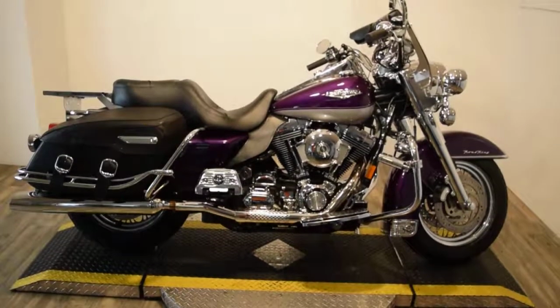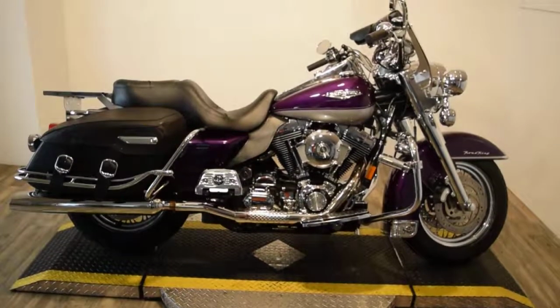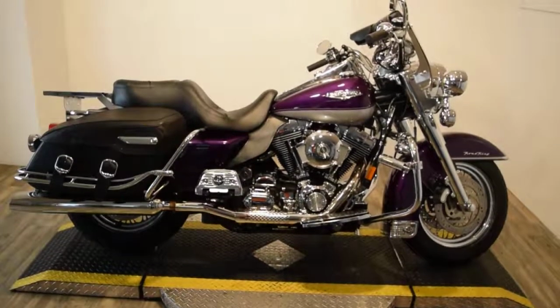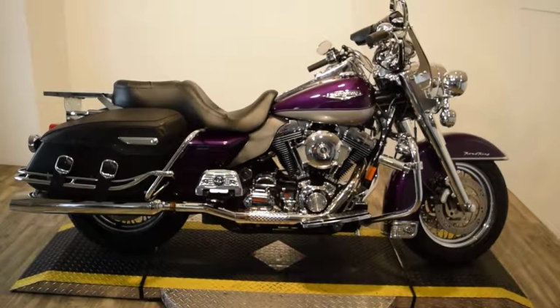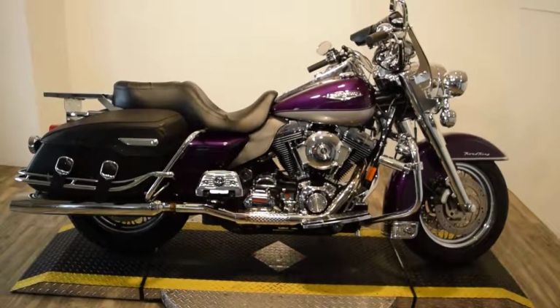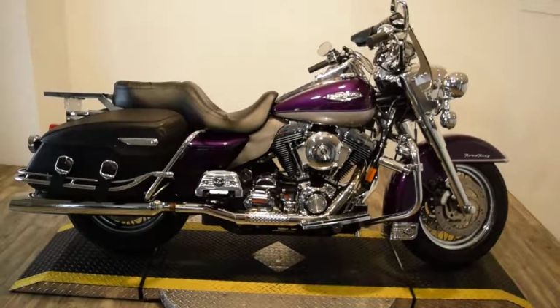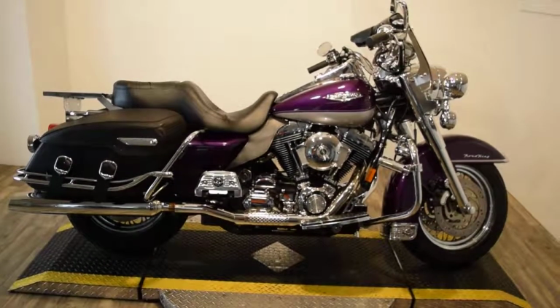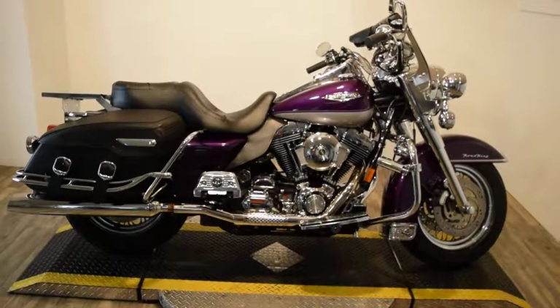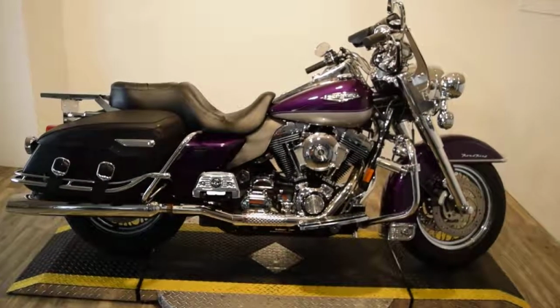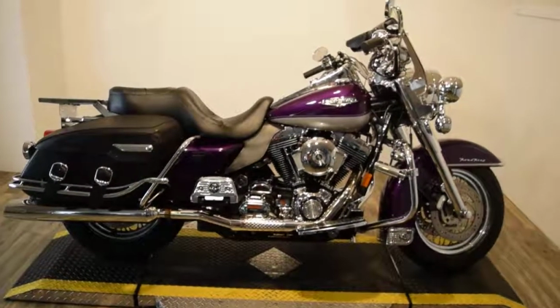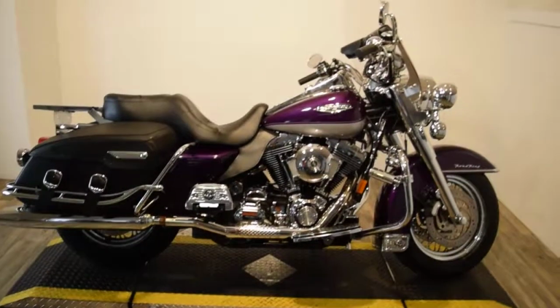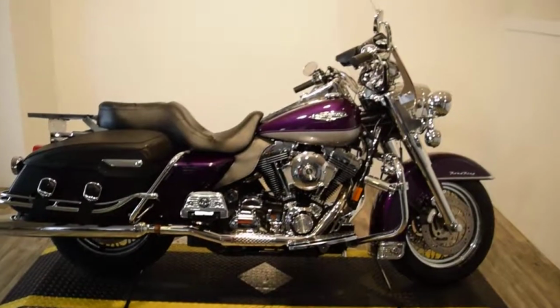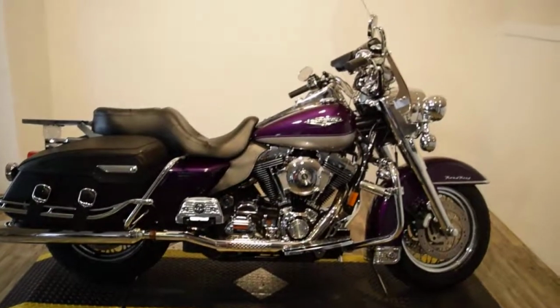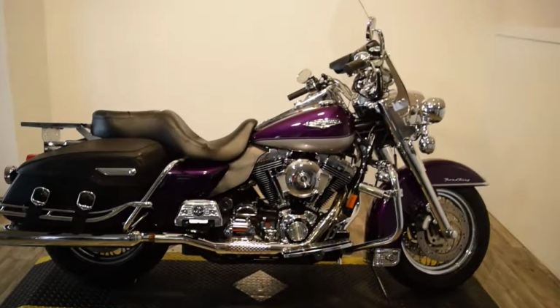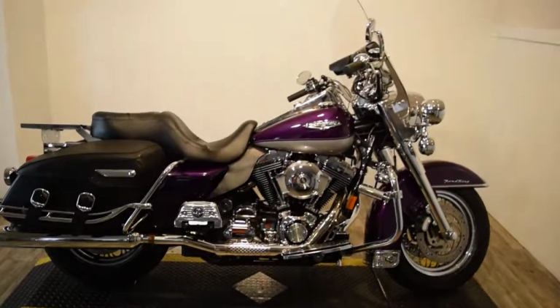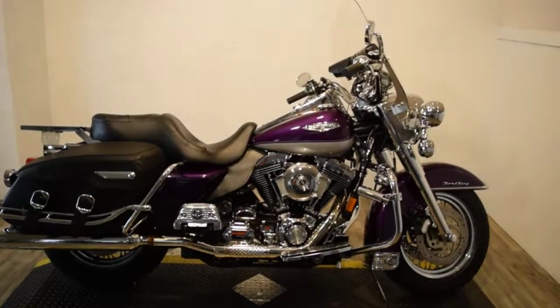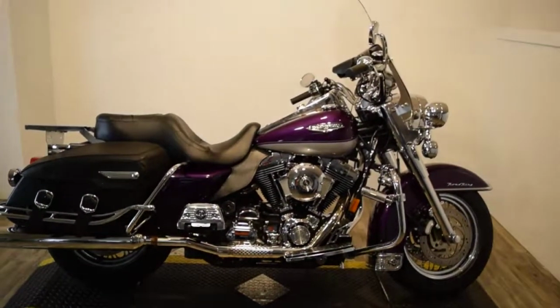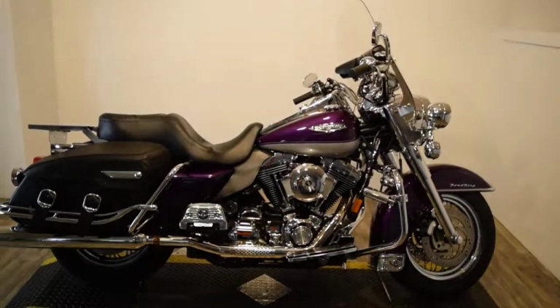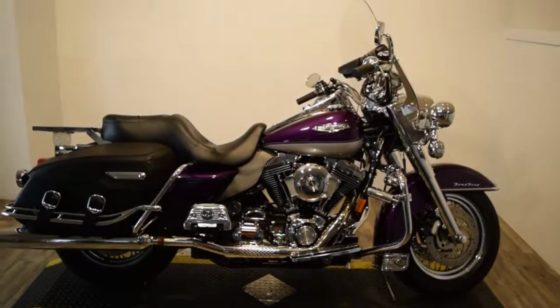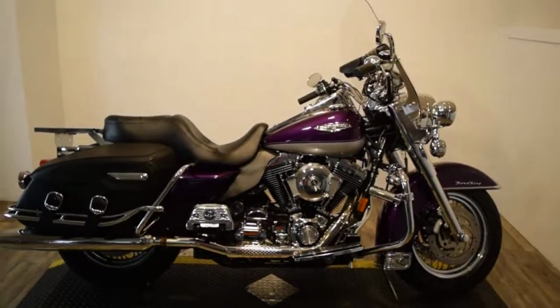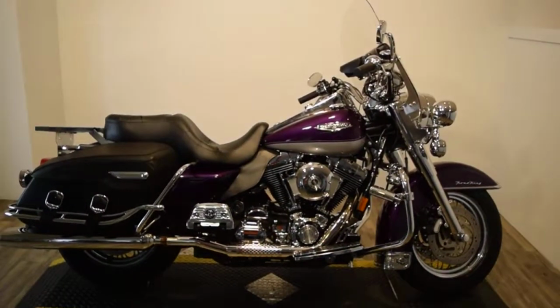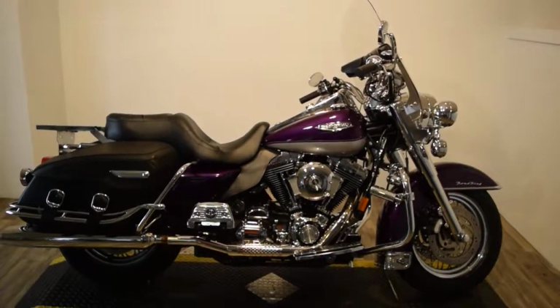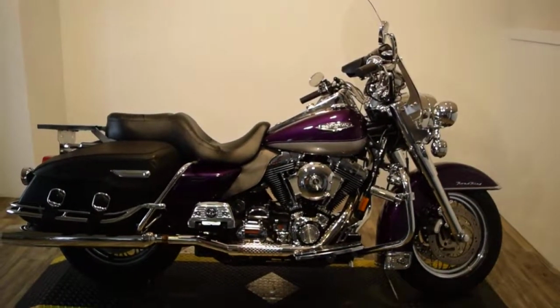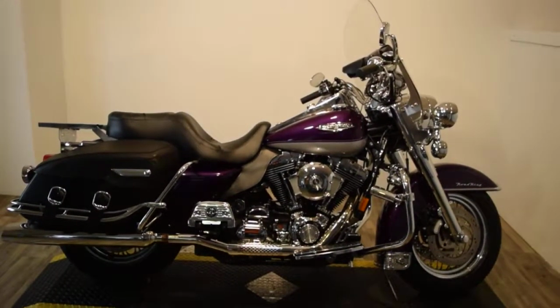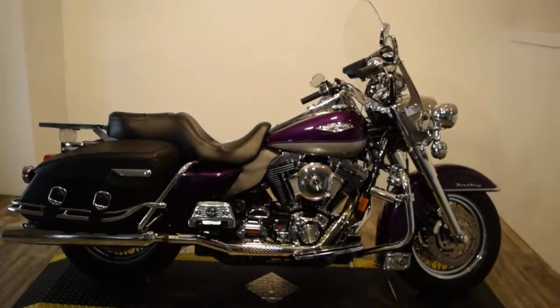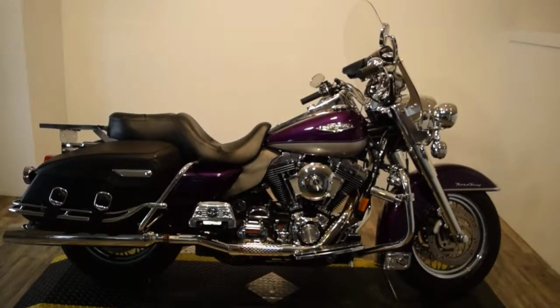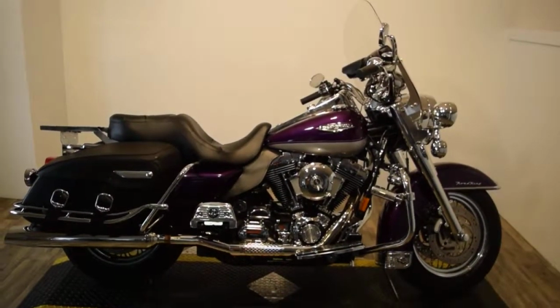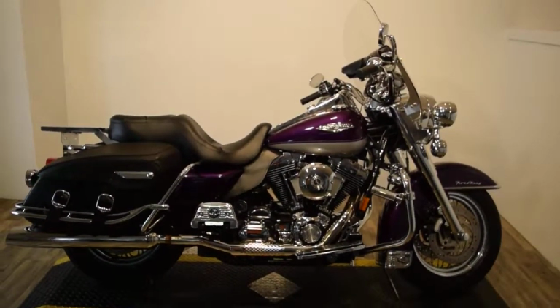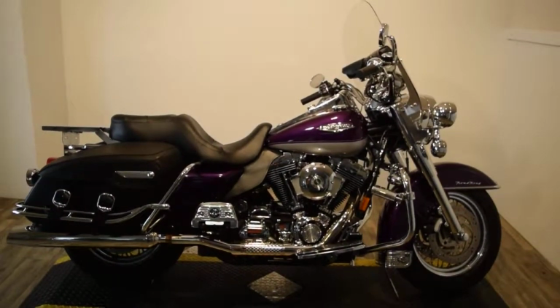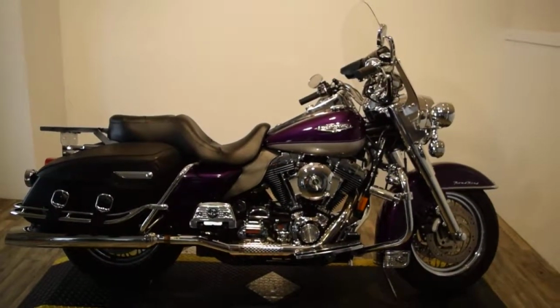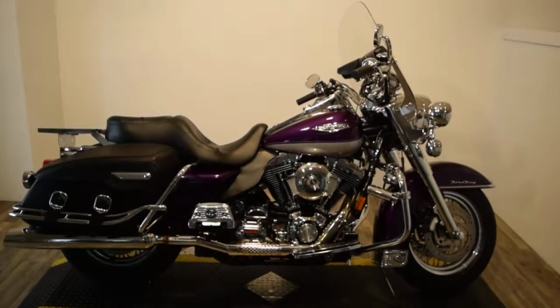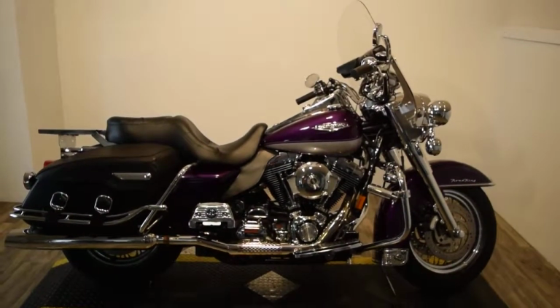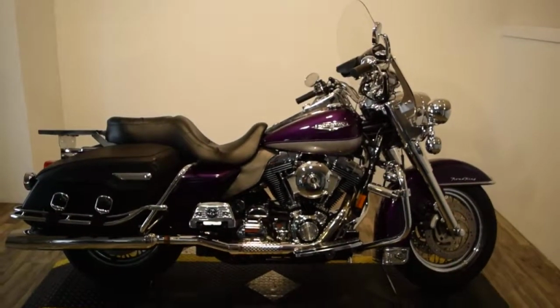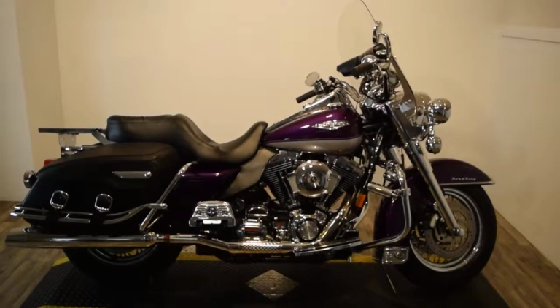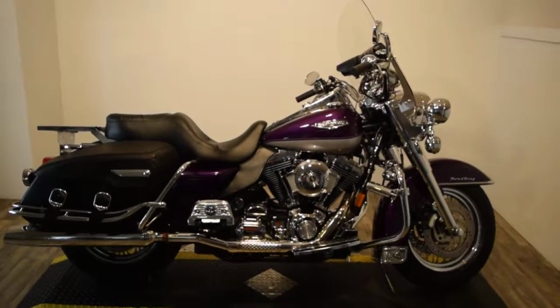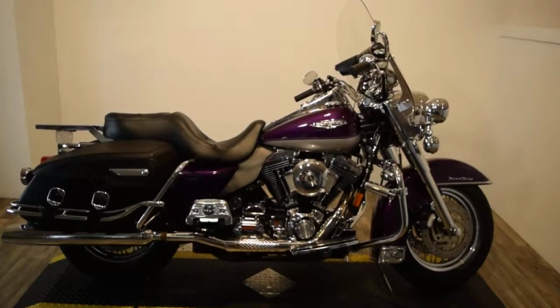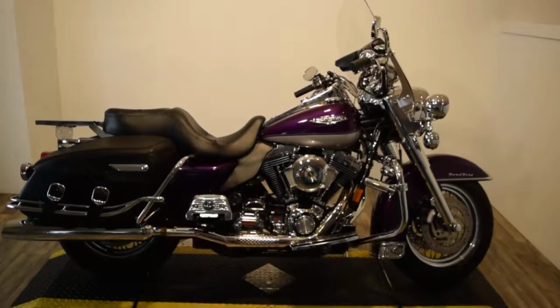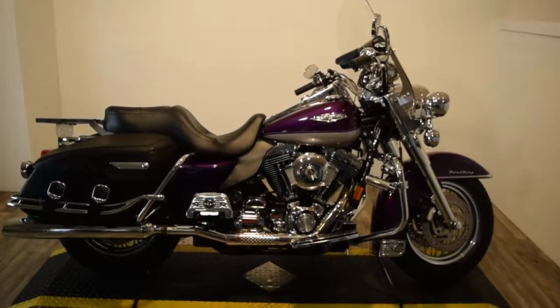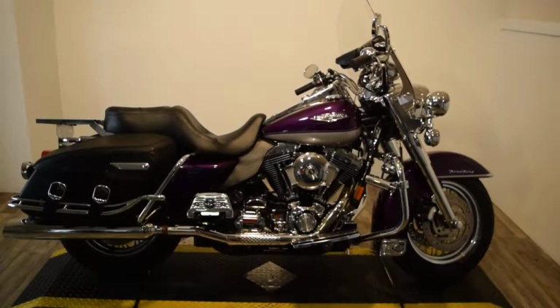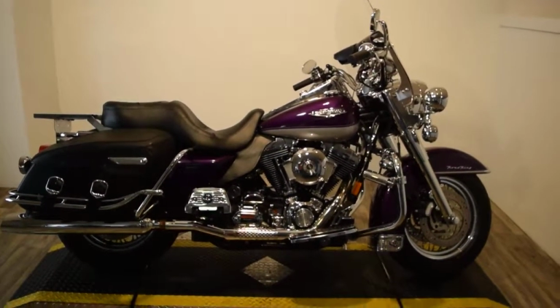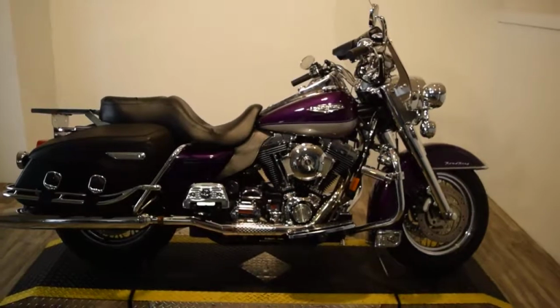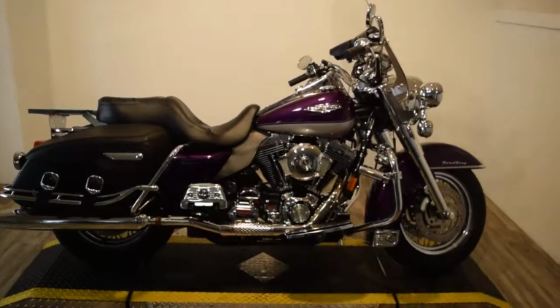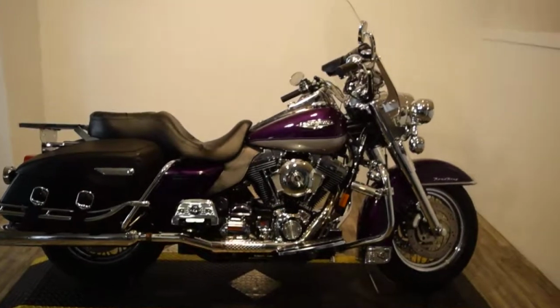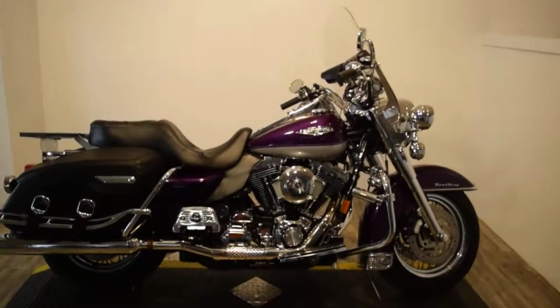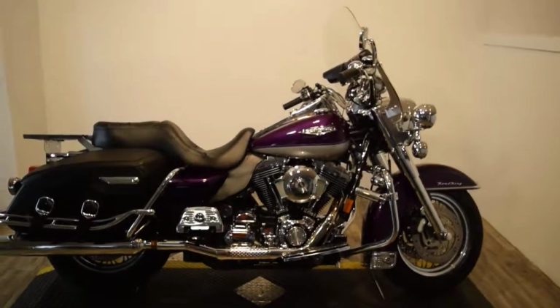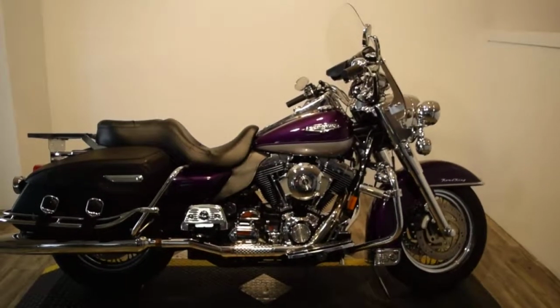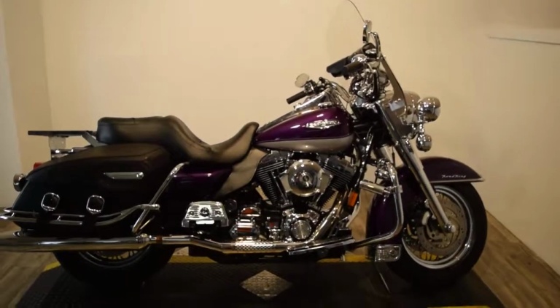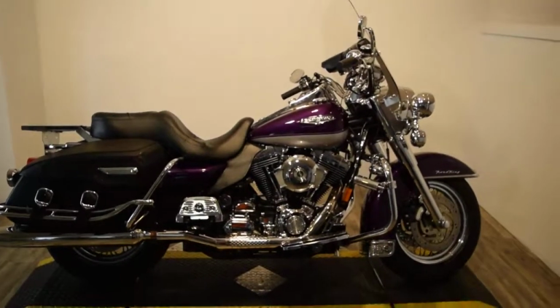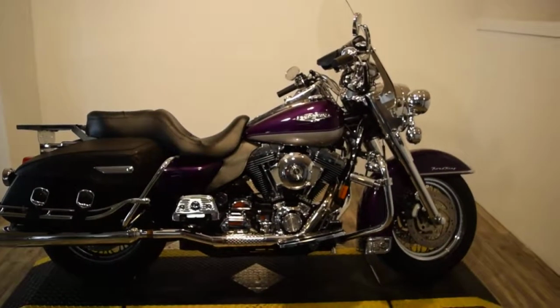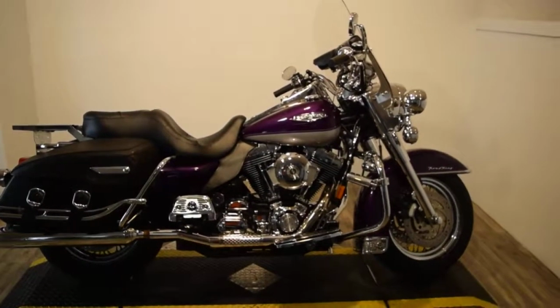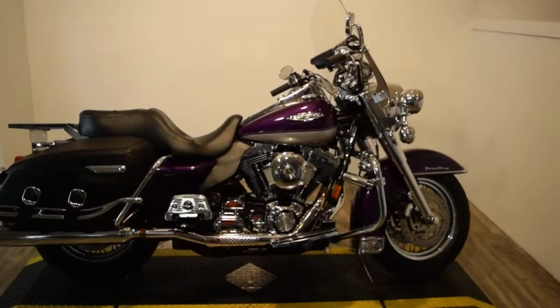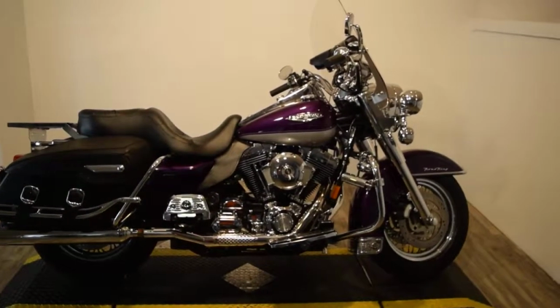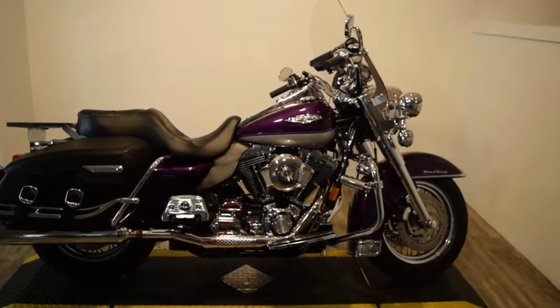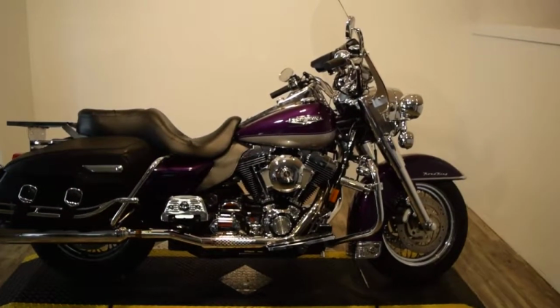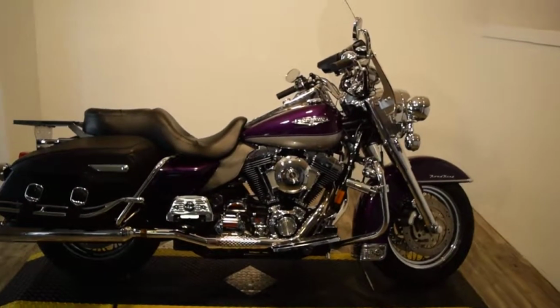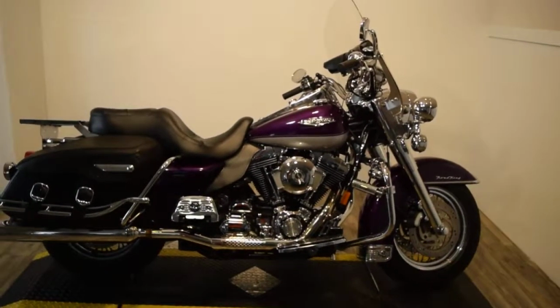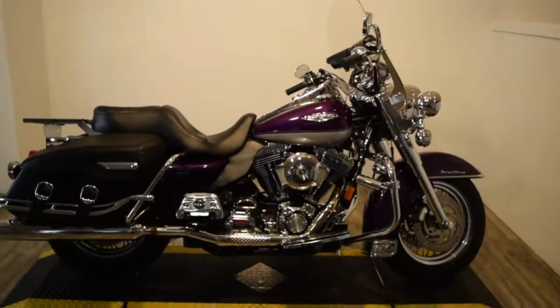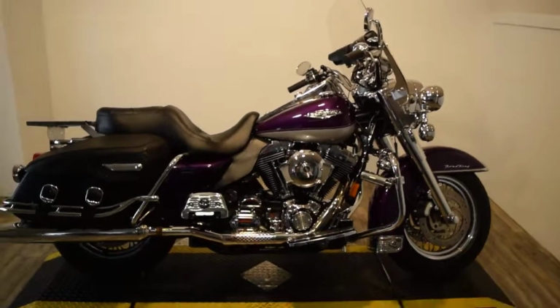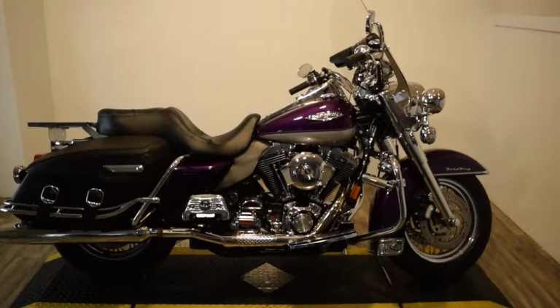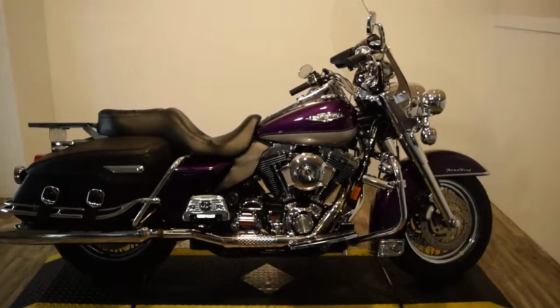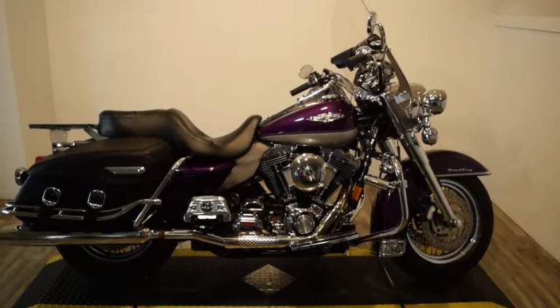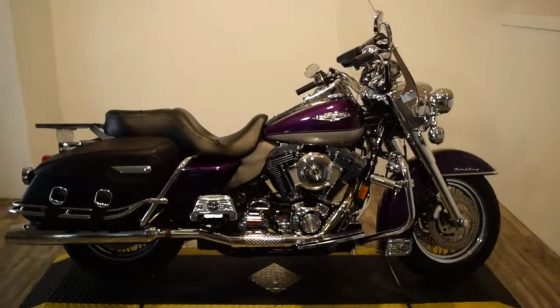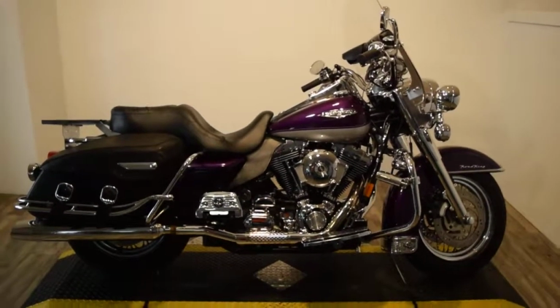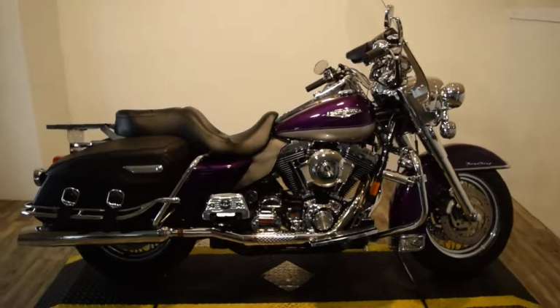Monster Power Sports is offering this 2001 Harley Davidson Road King. This bike has a ton of extras on it.